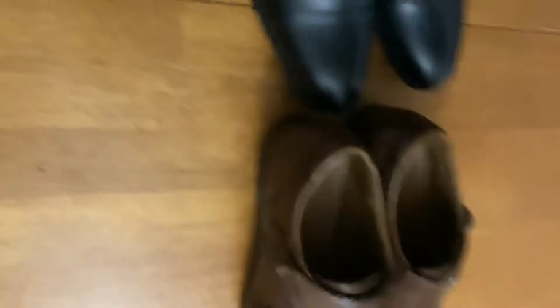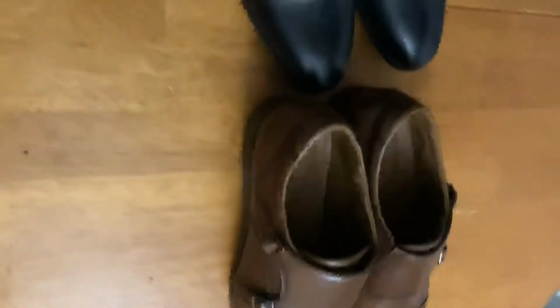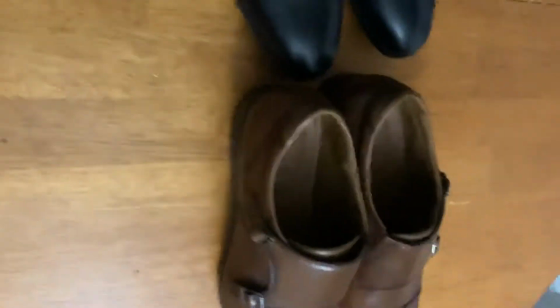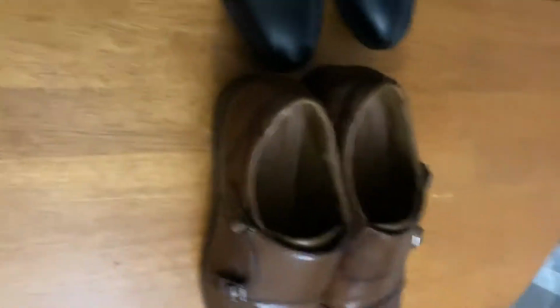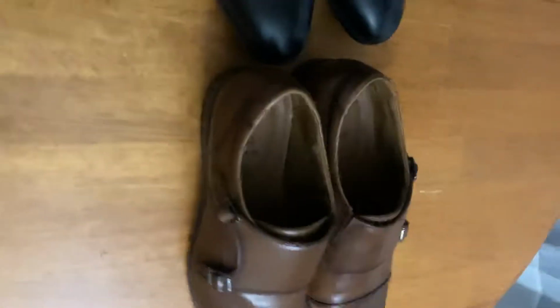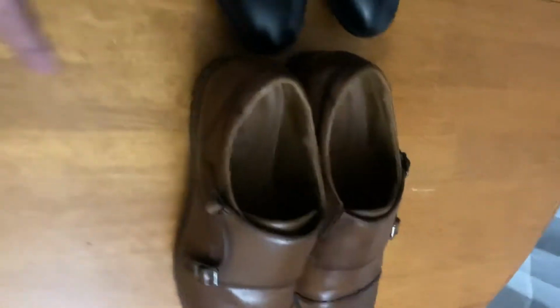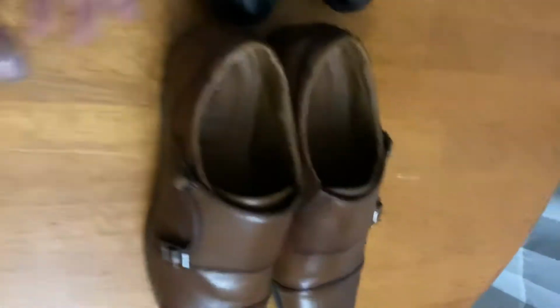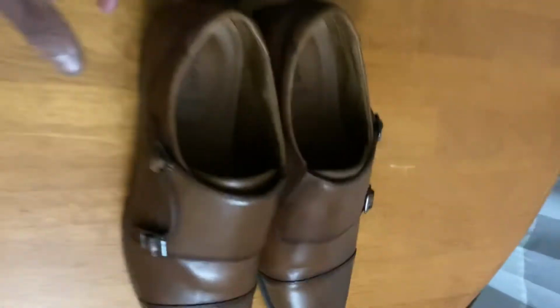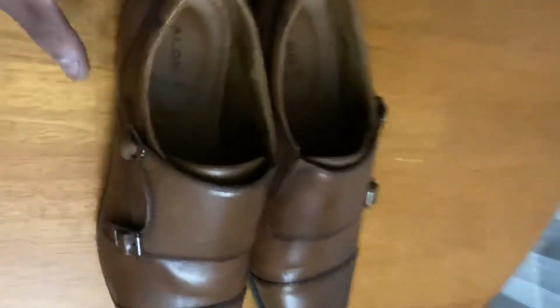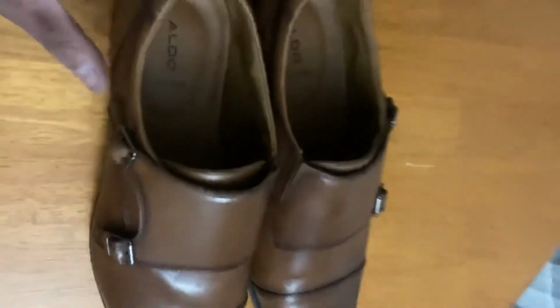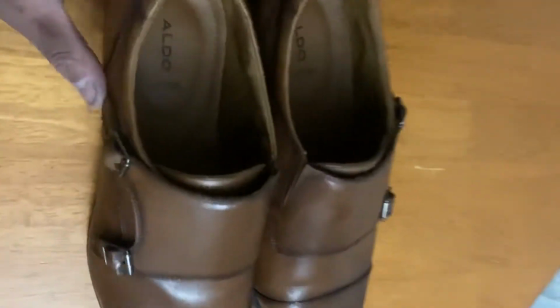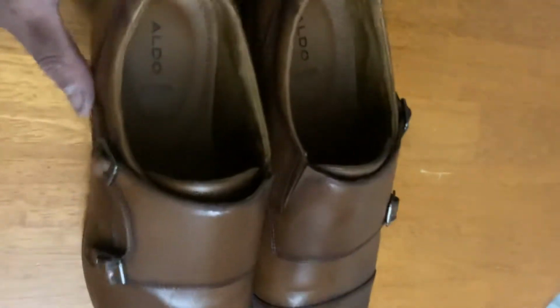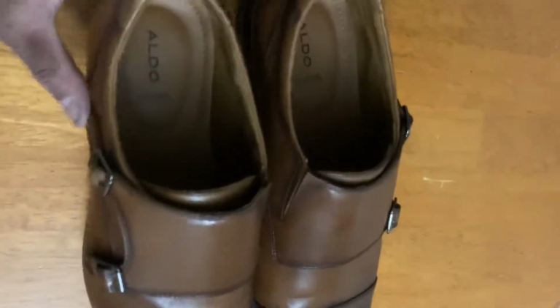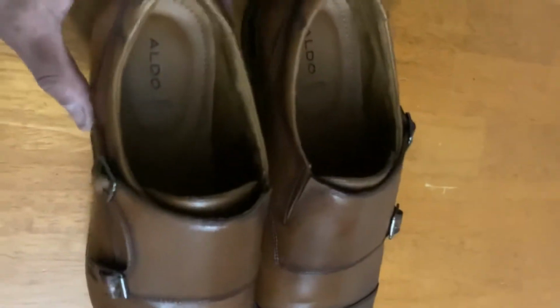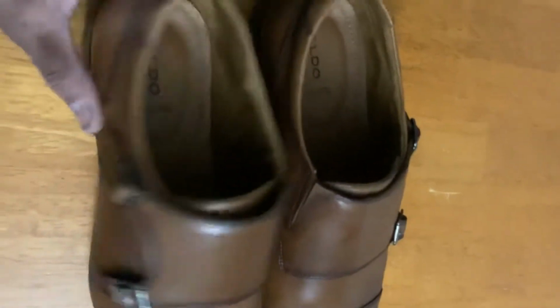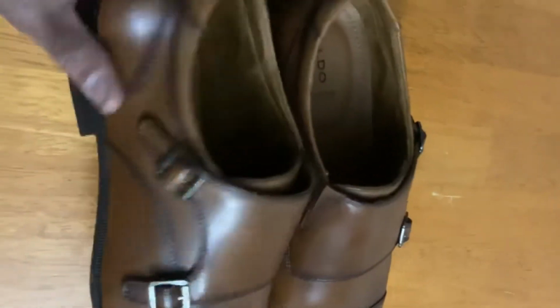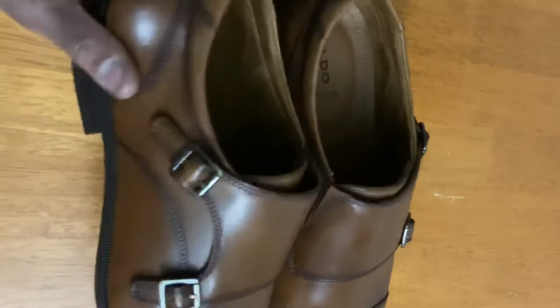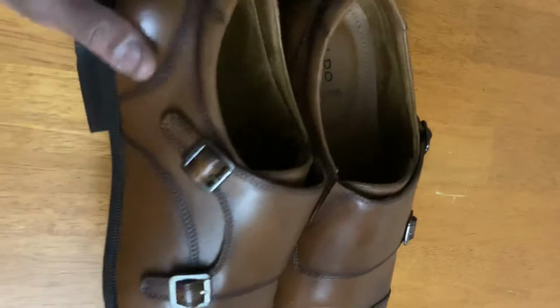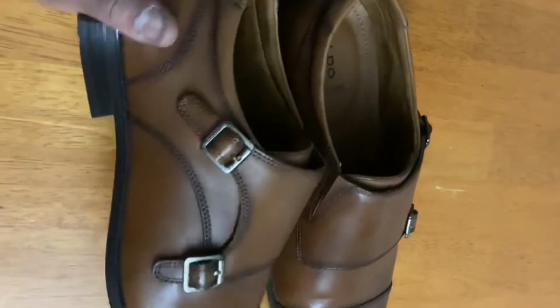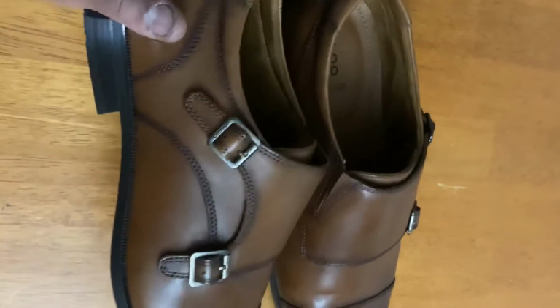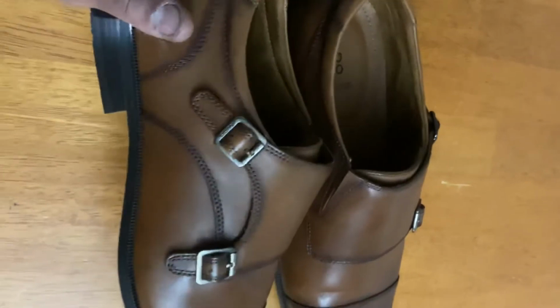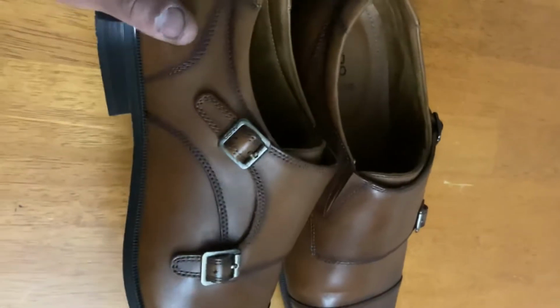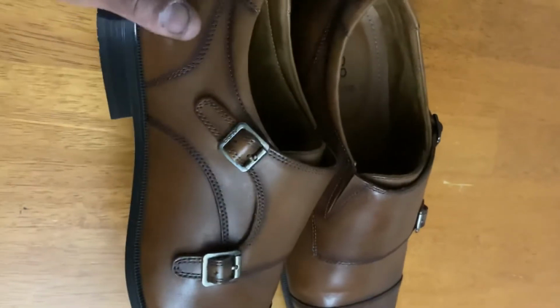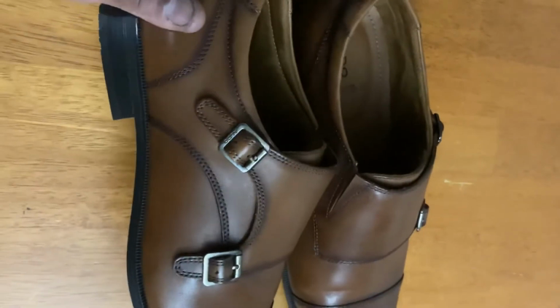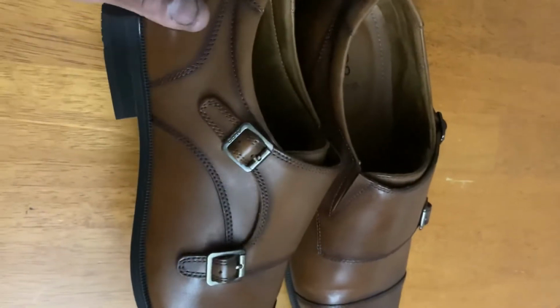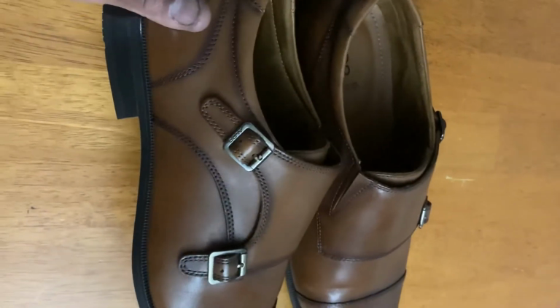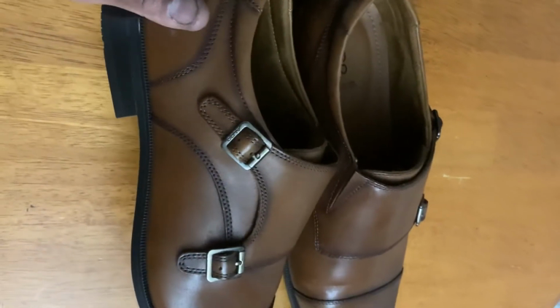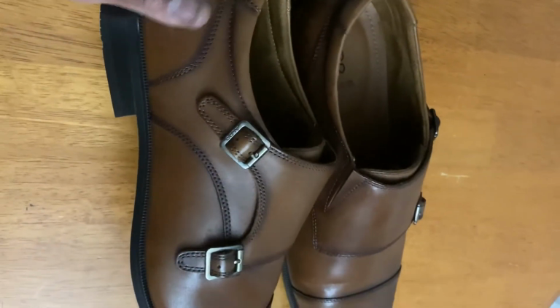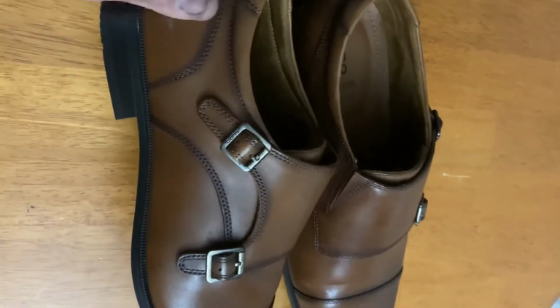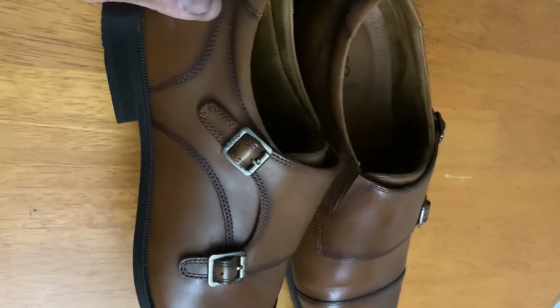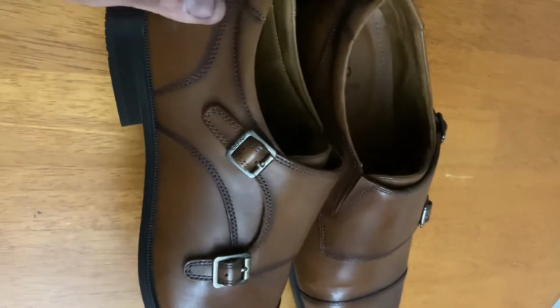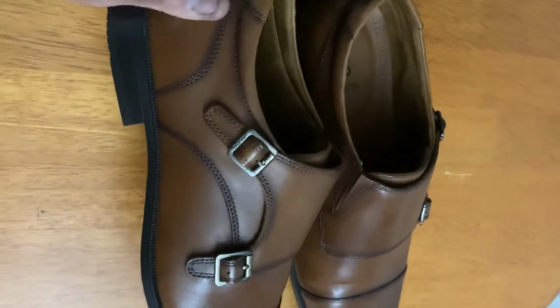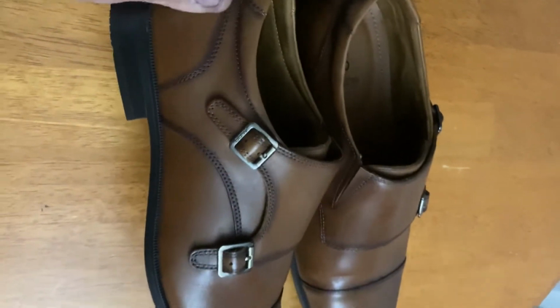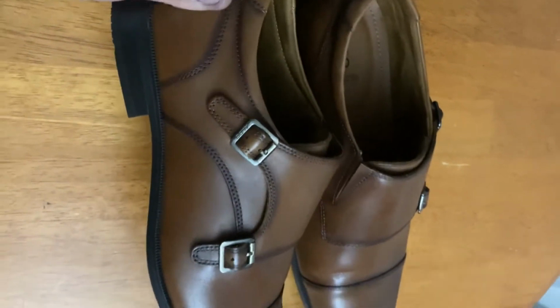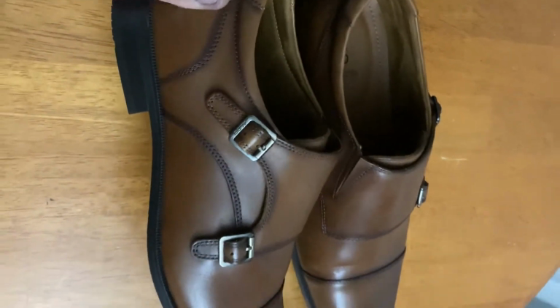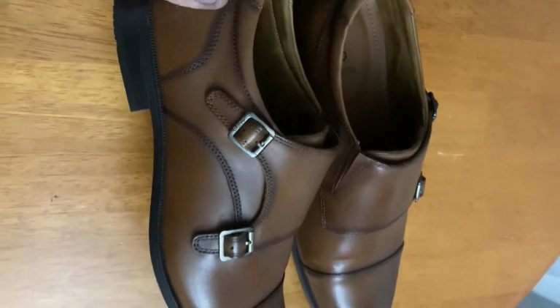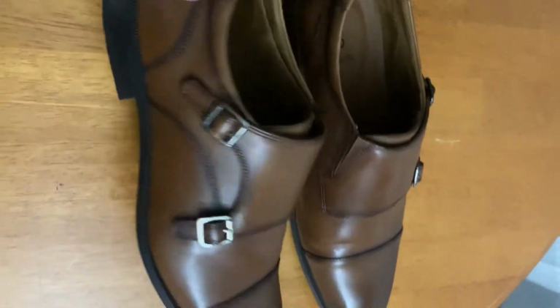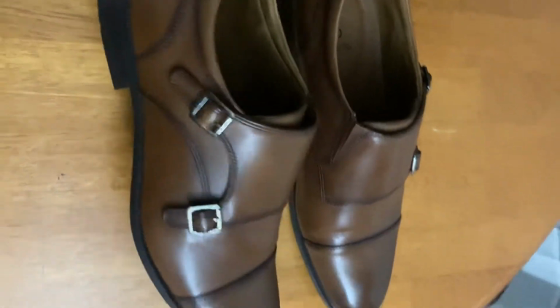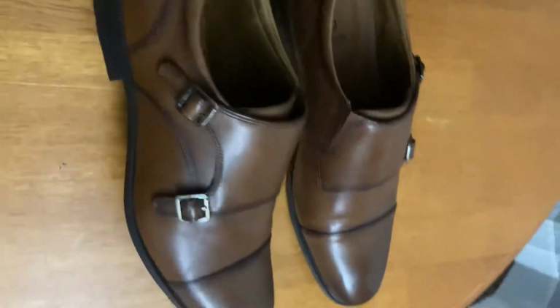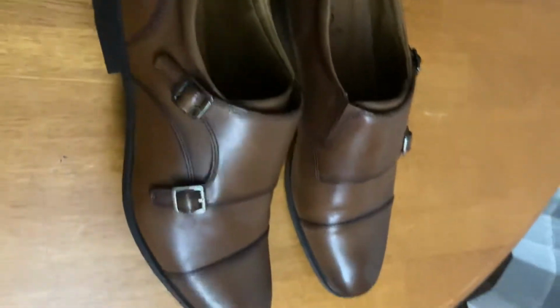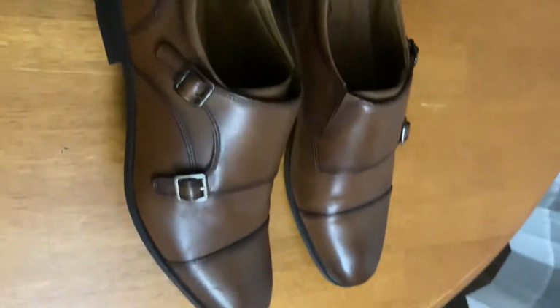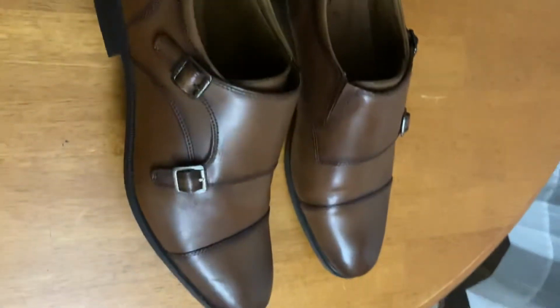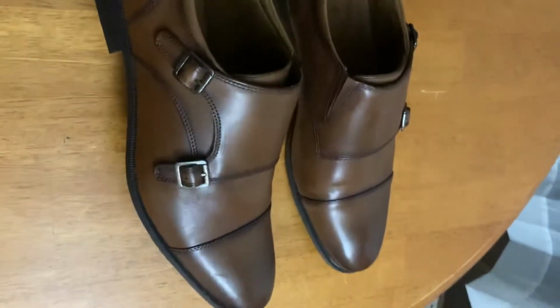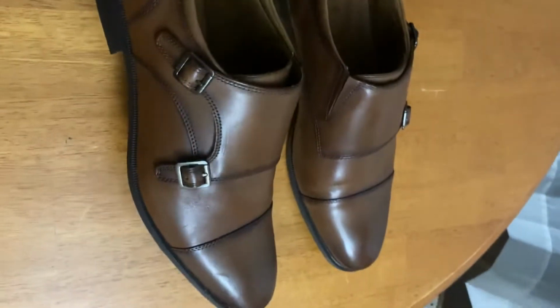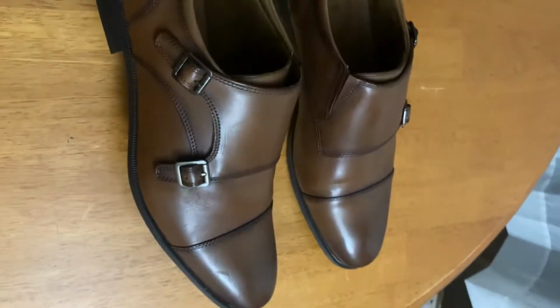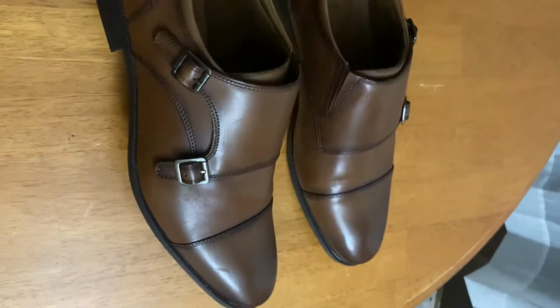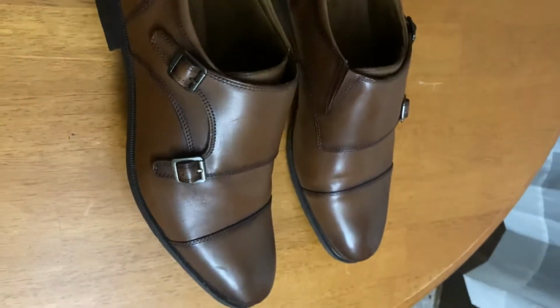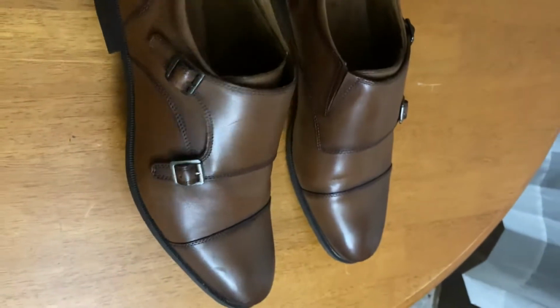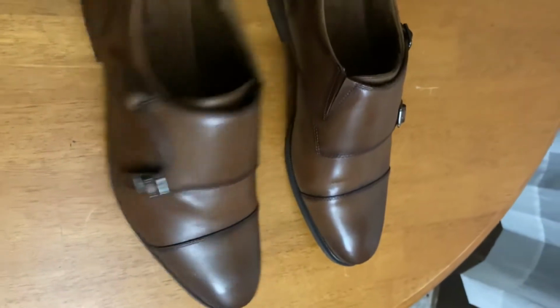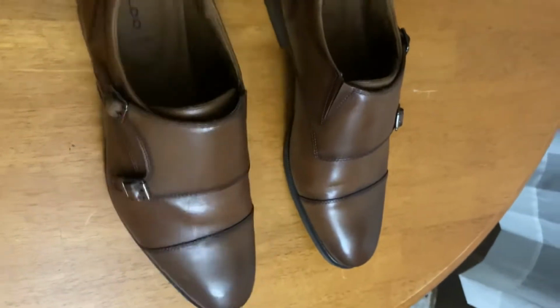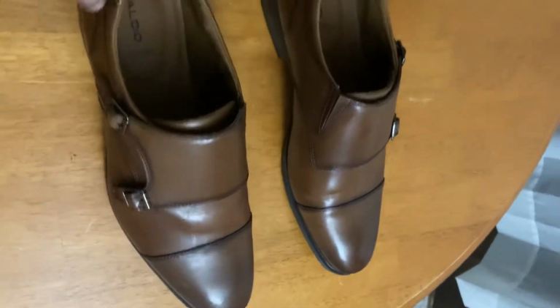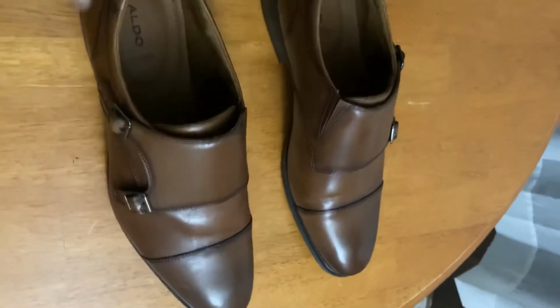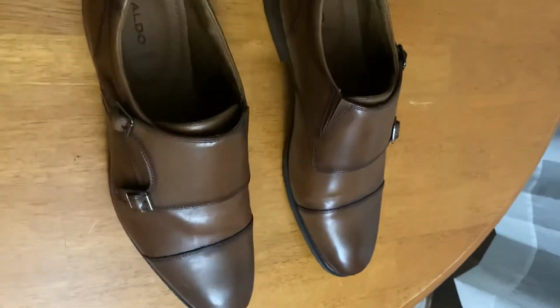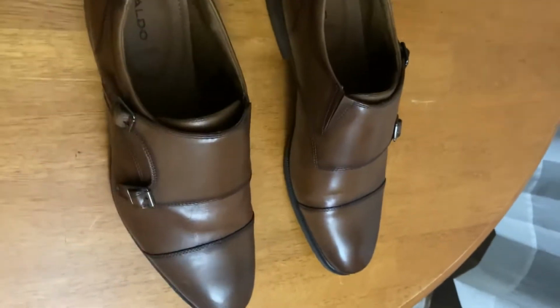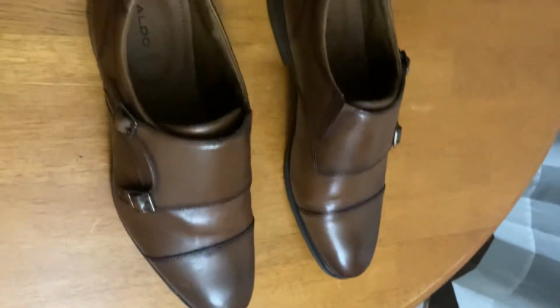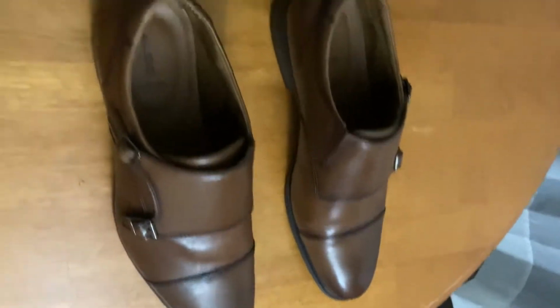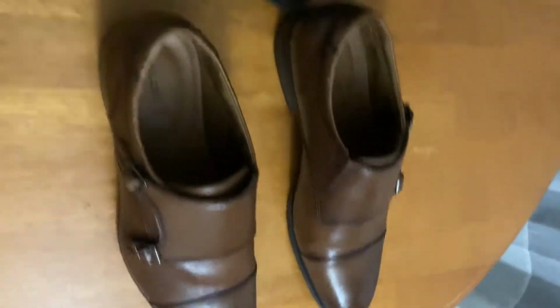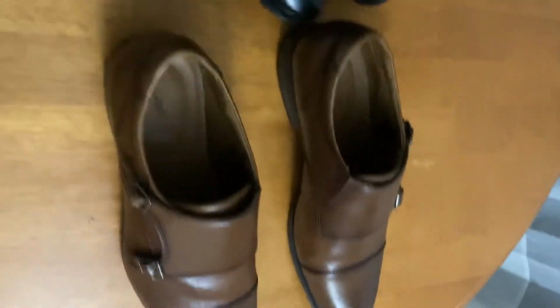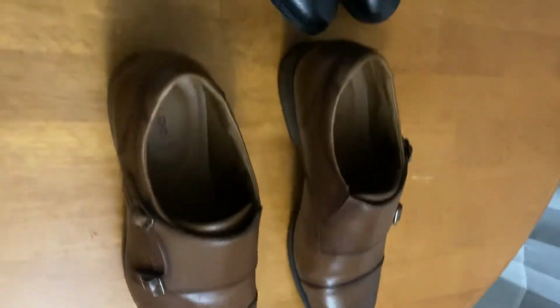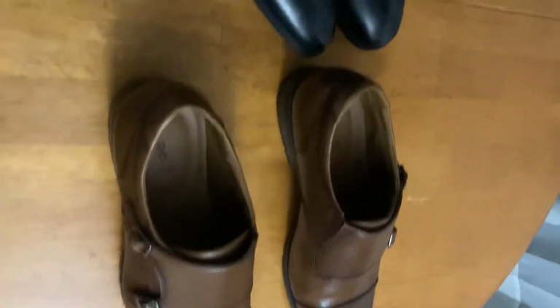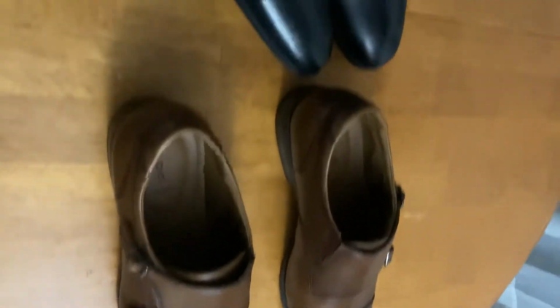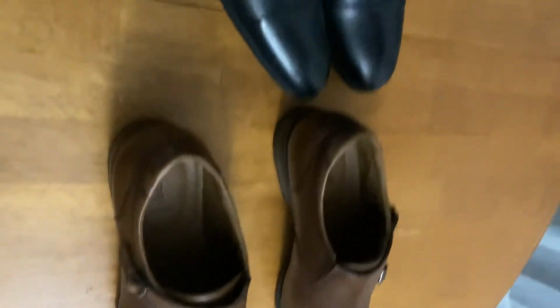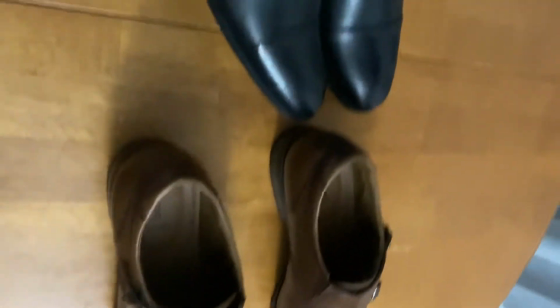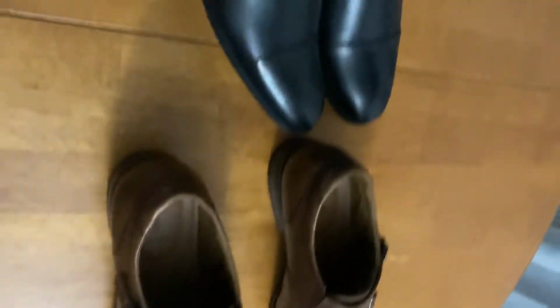This pair is the Cognac, basically like a darker brown. And this one's just the black.